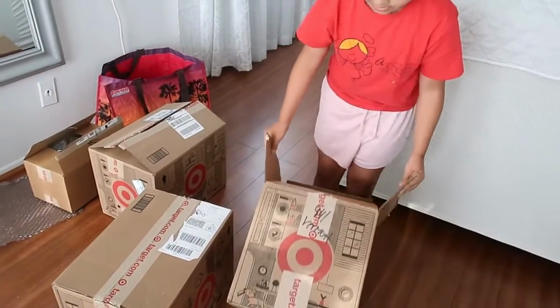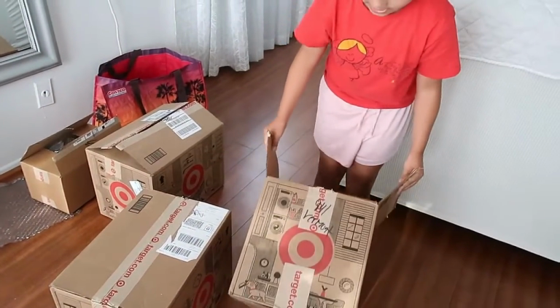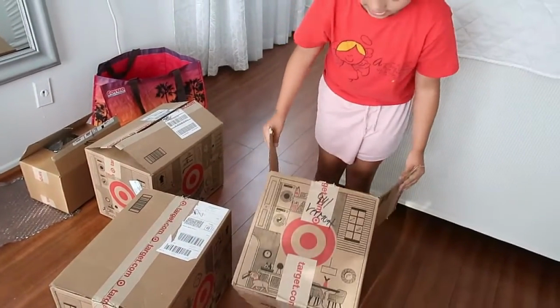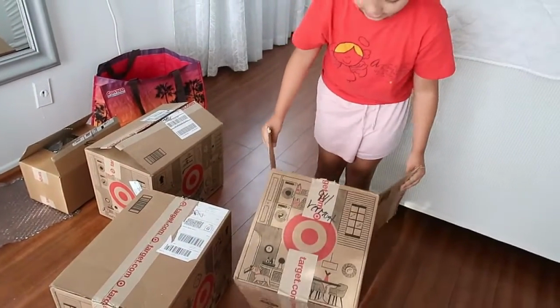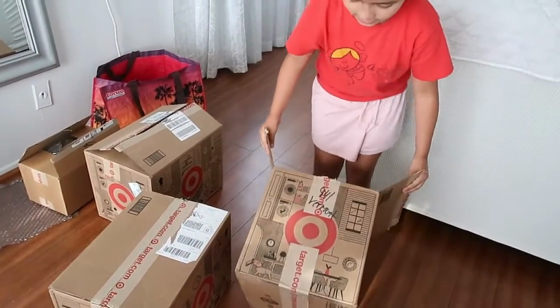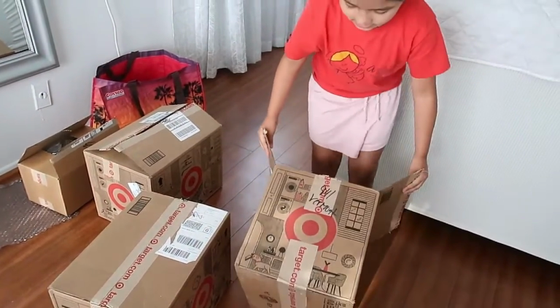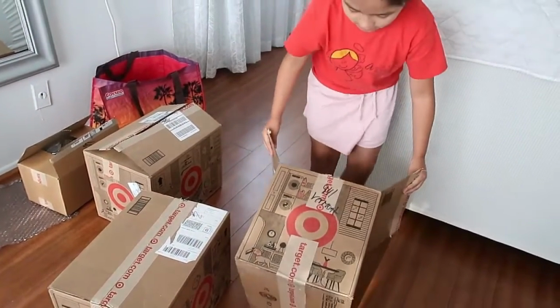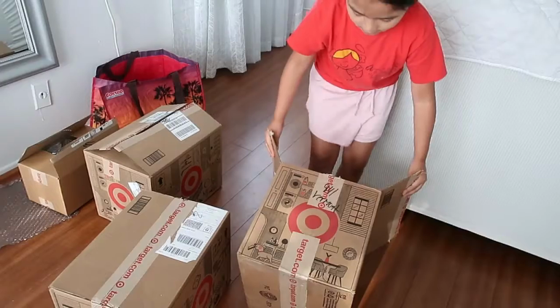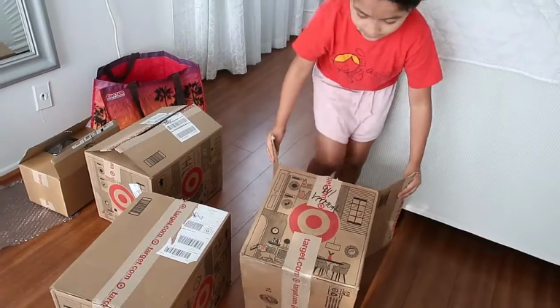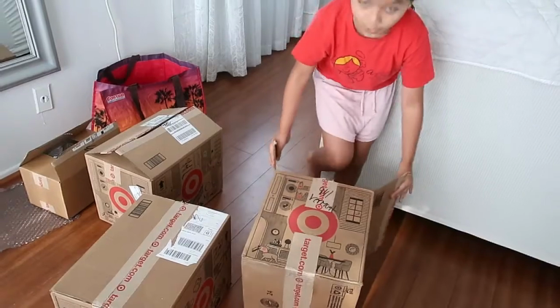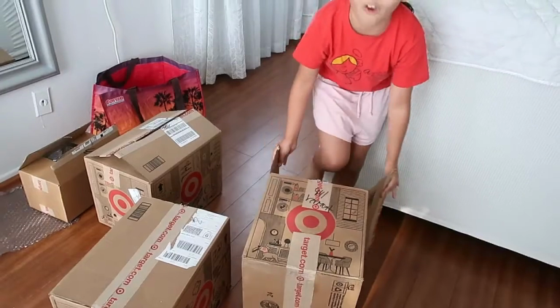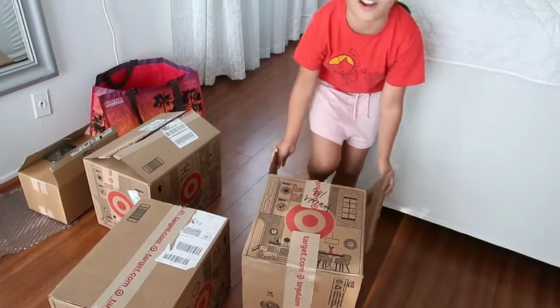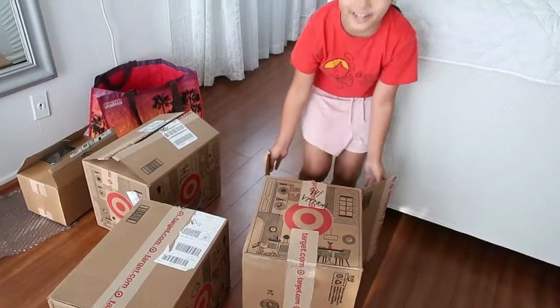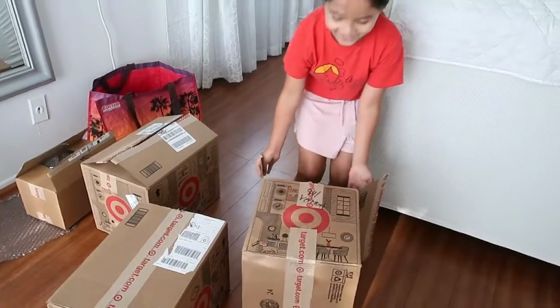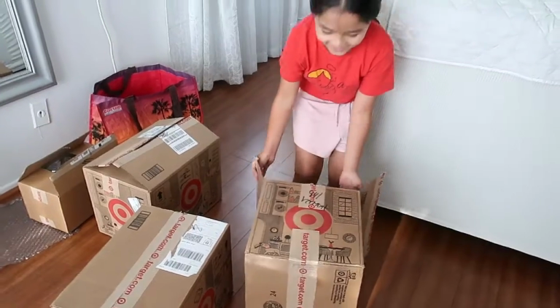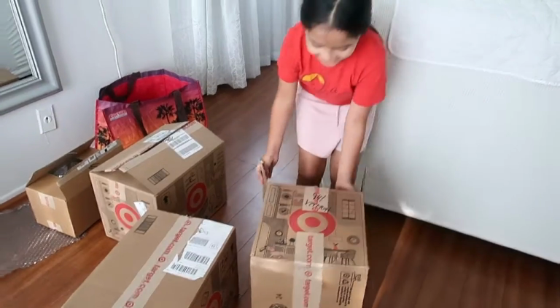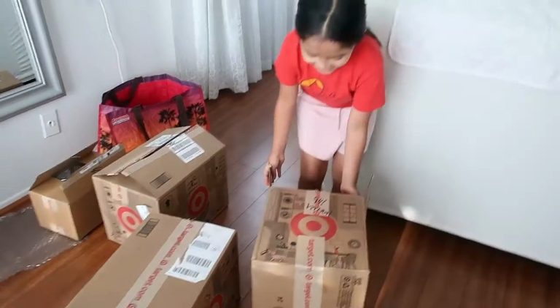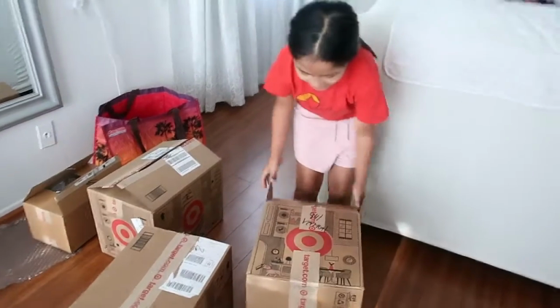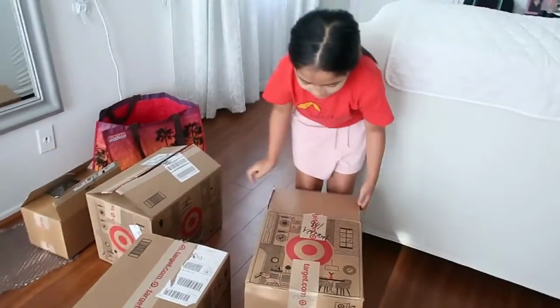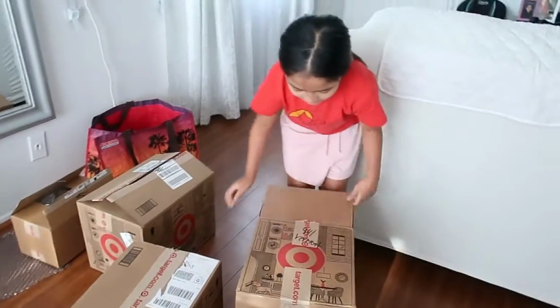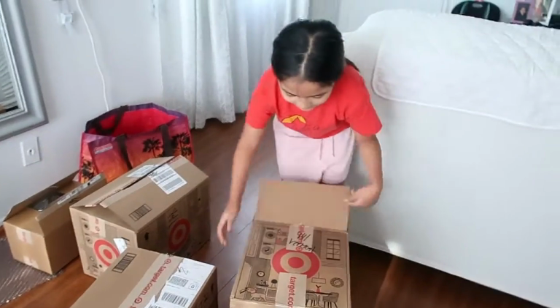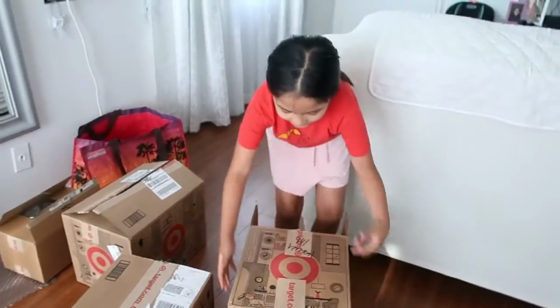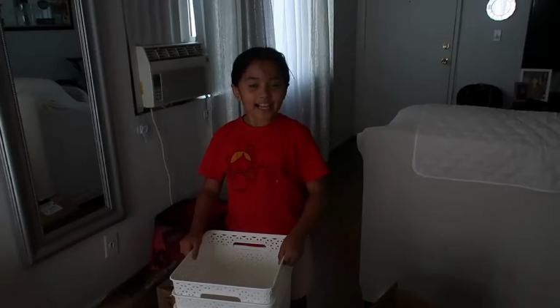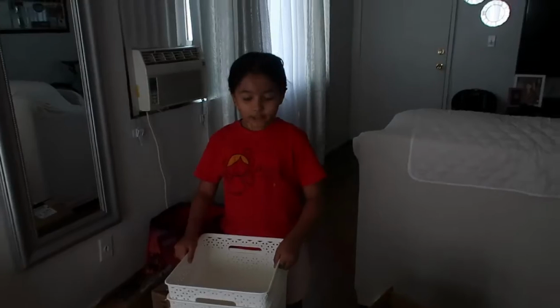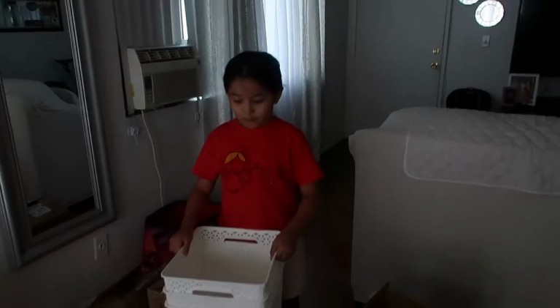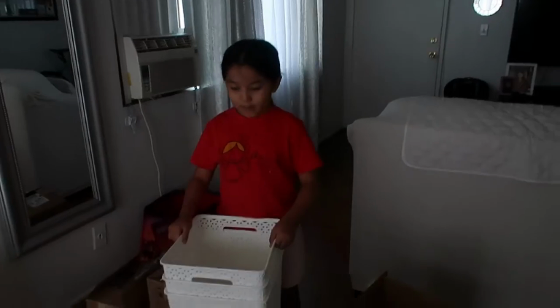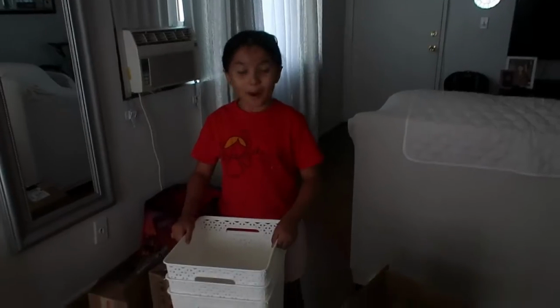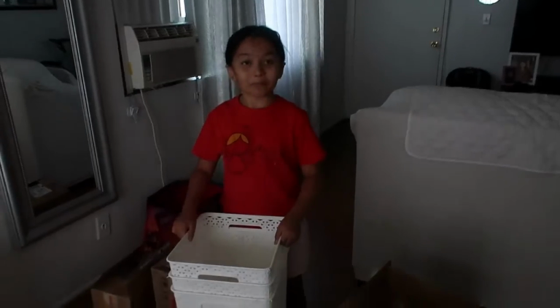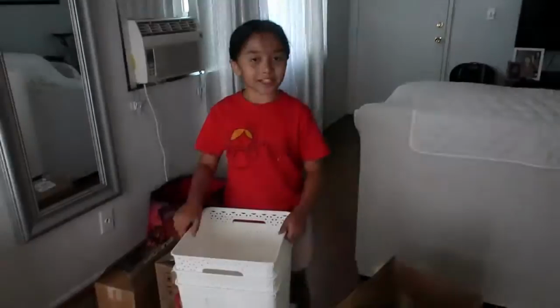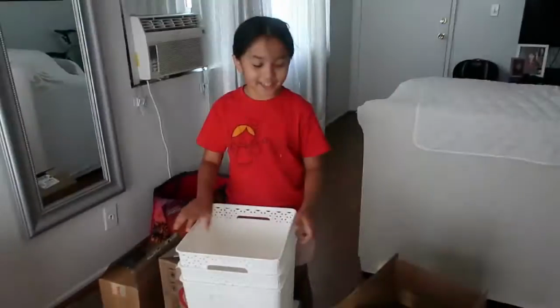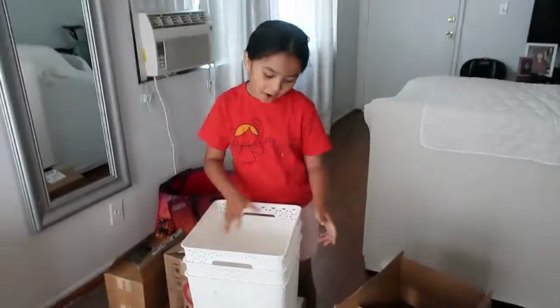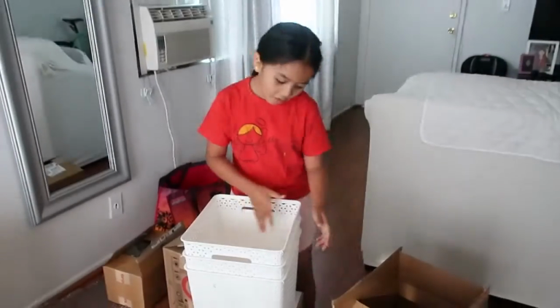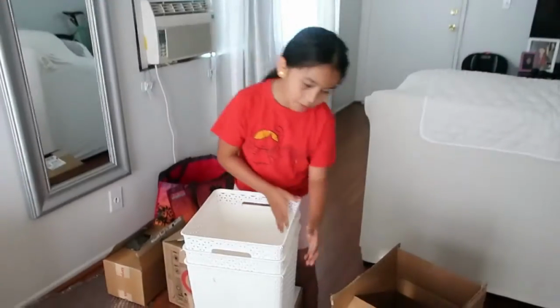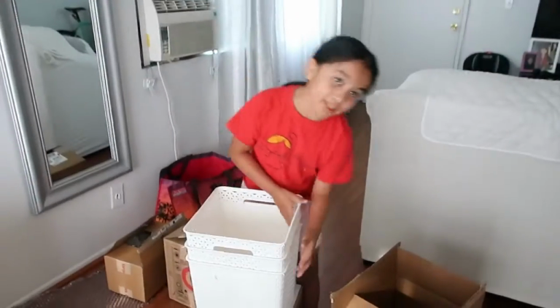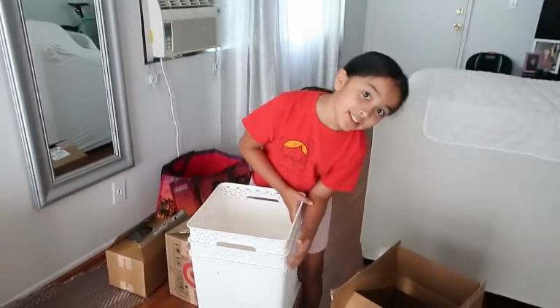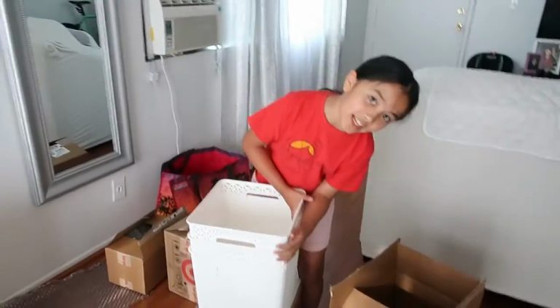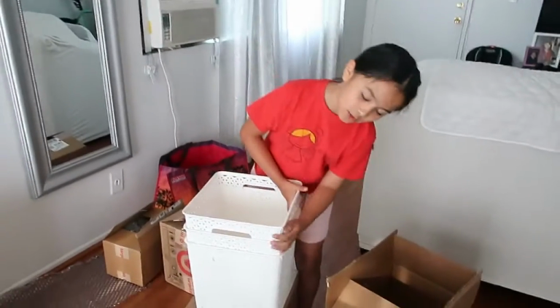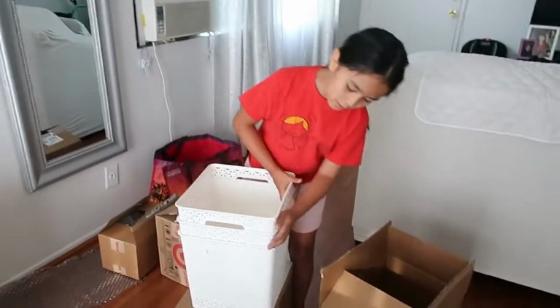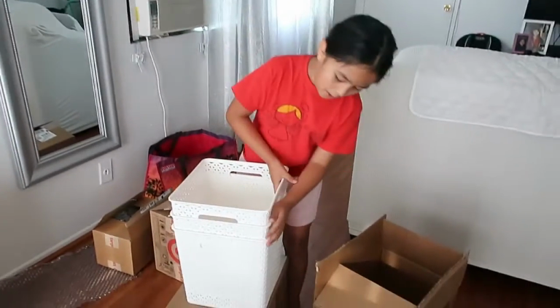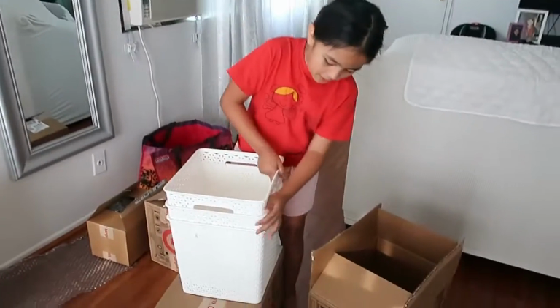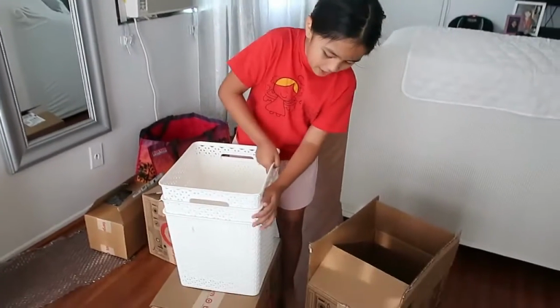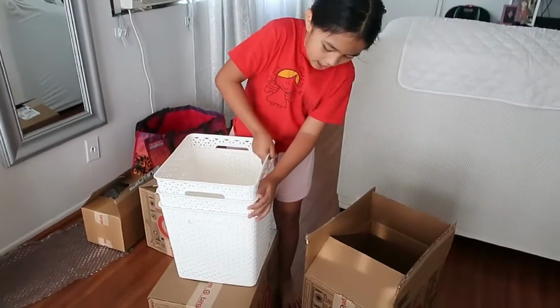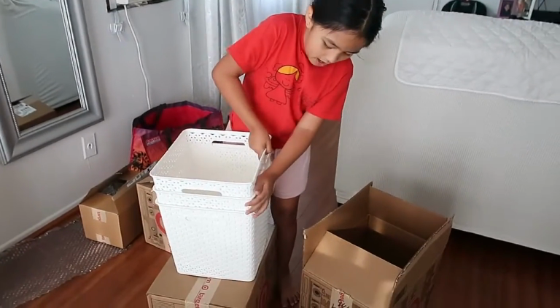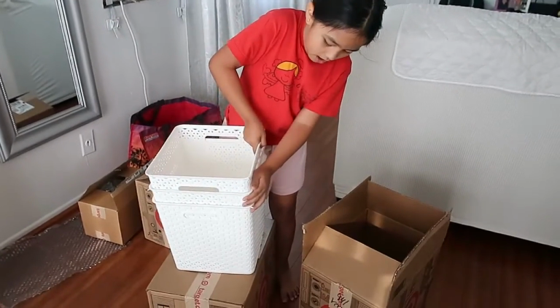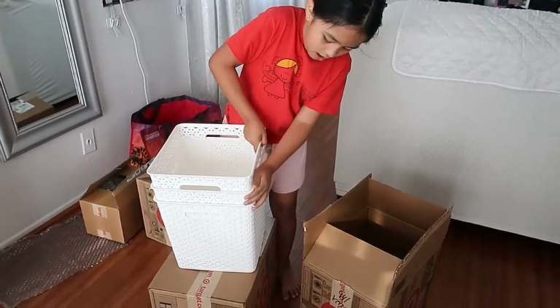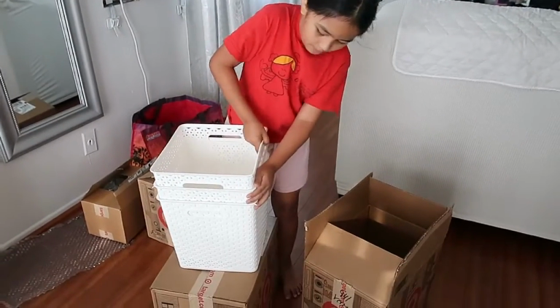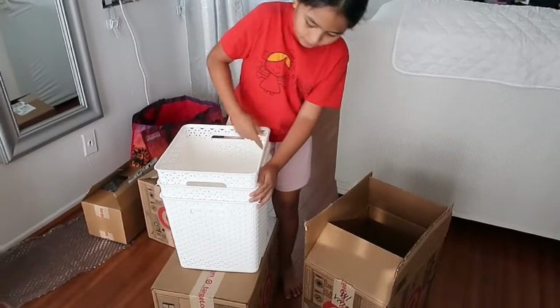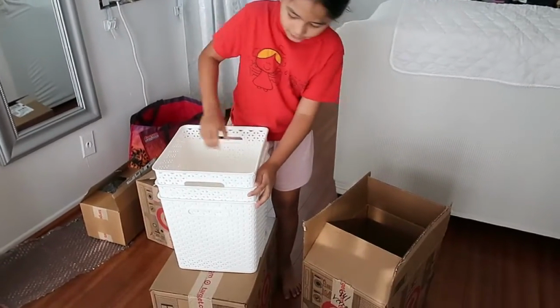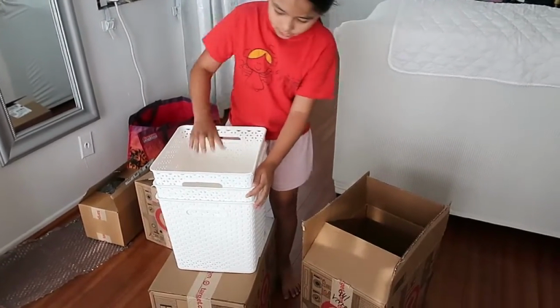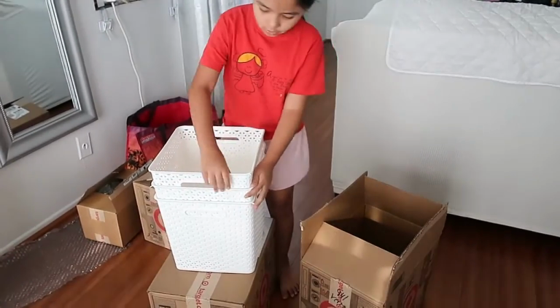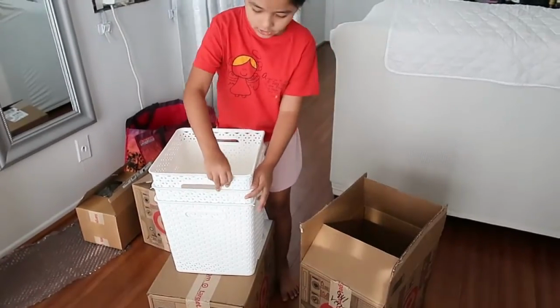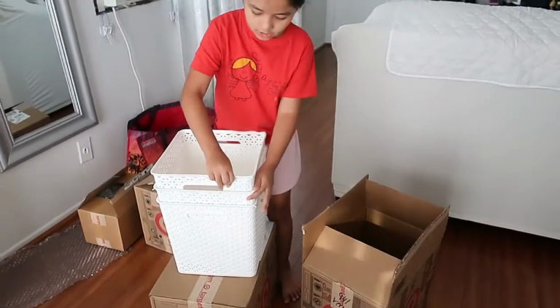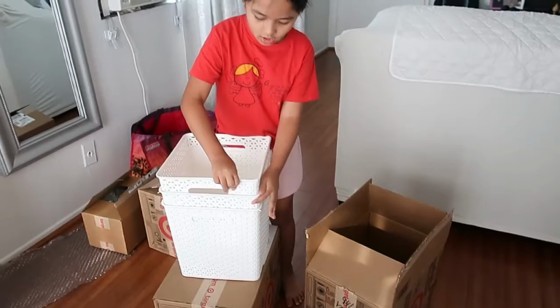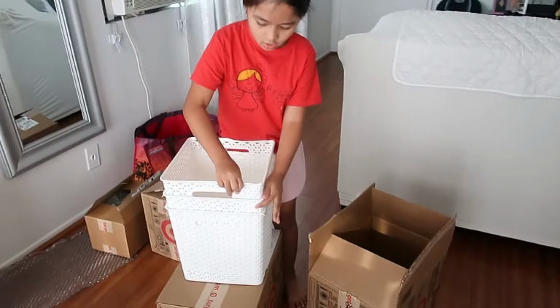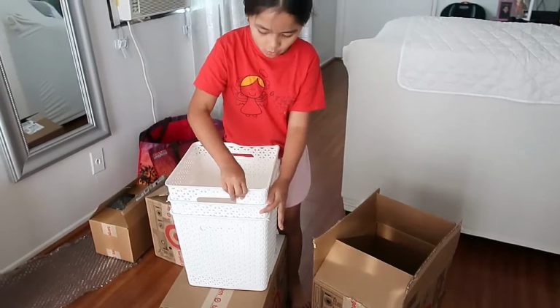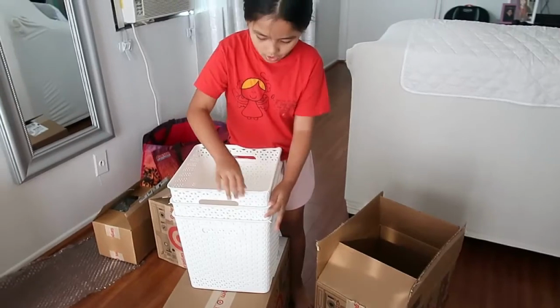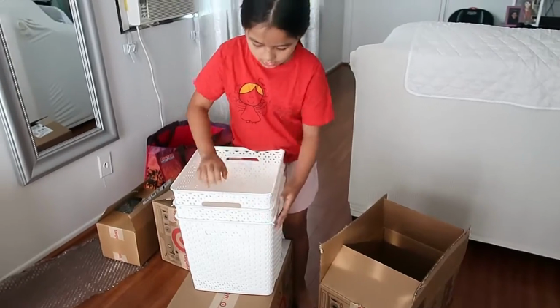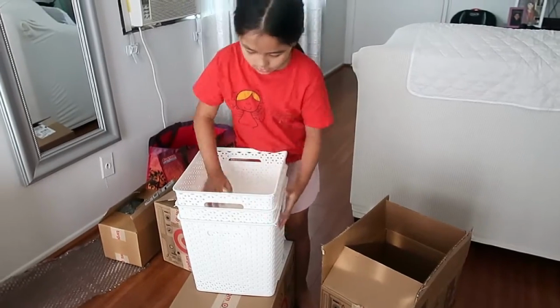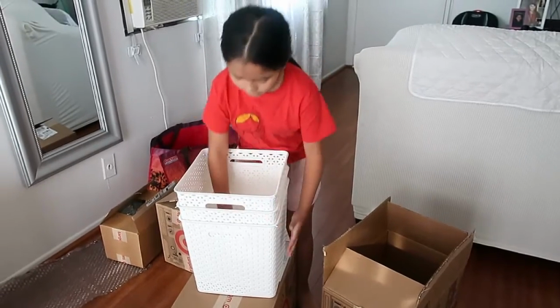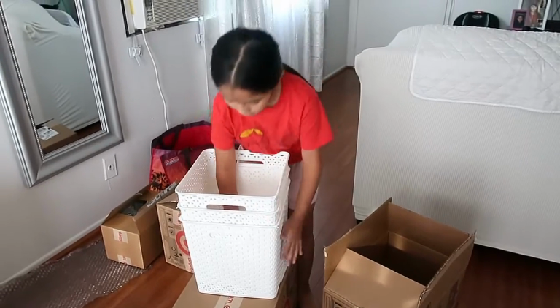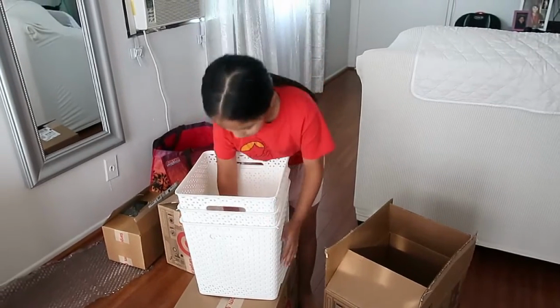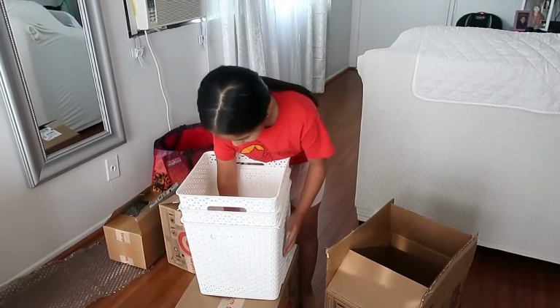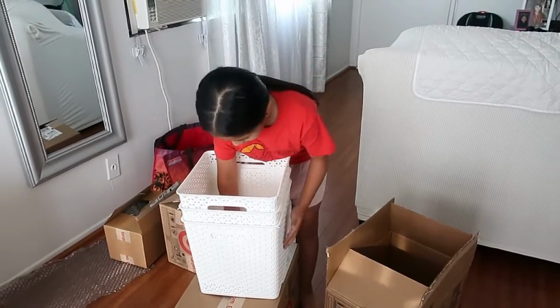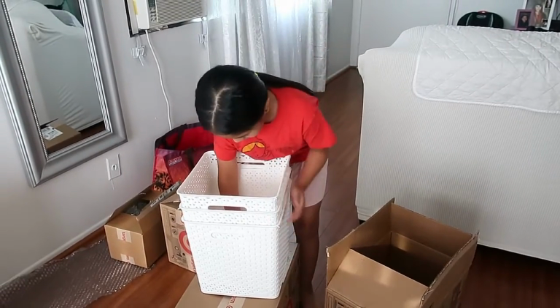This is going to be hard, so my mom took it out for me. Thank you, mommy. These are the ones, these are the bins.